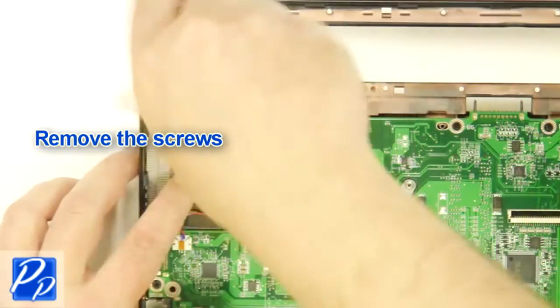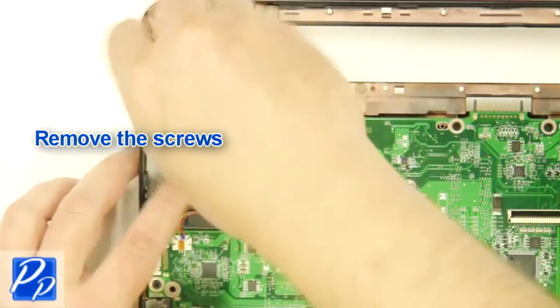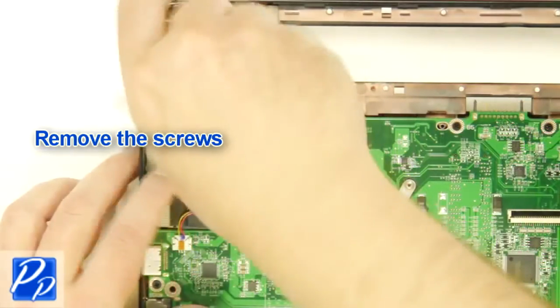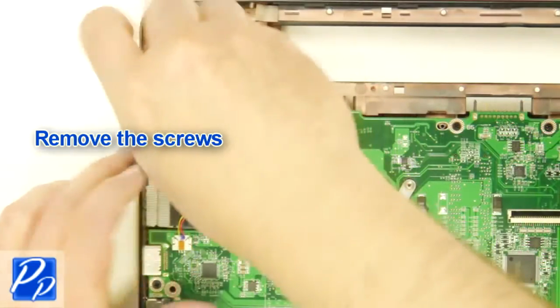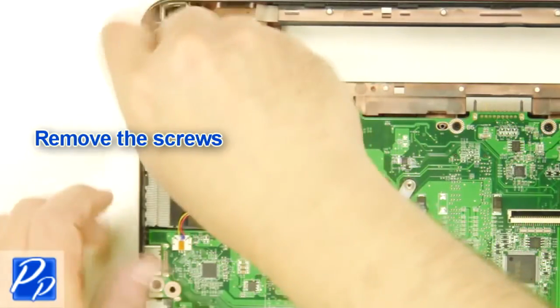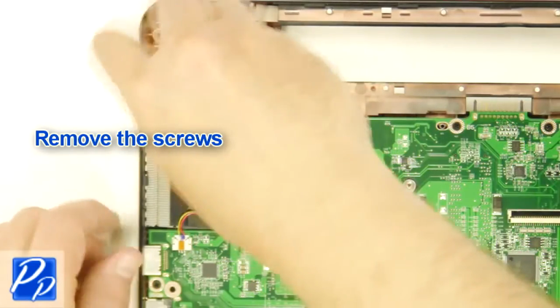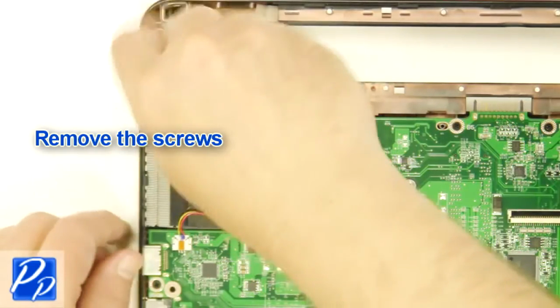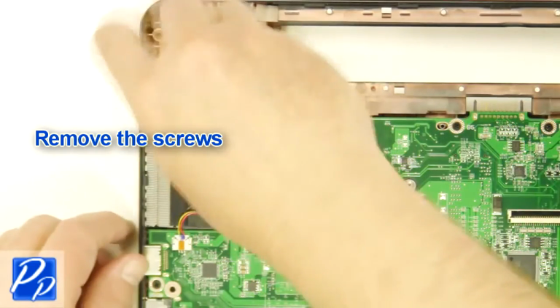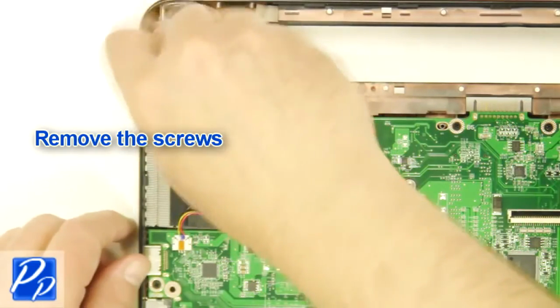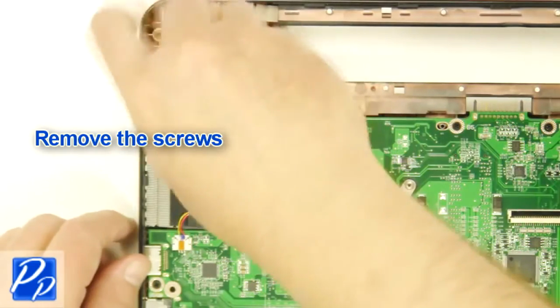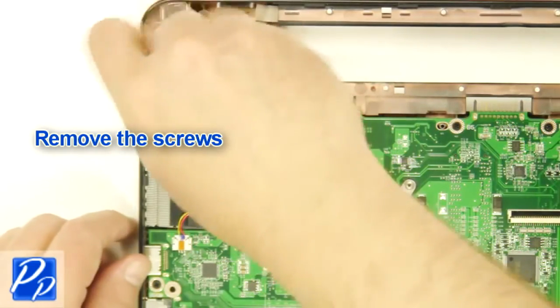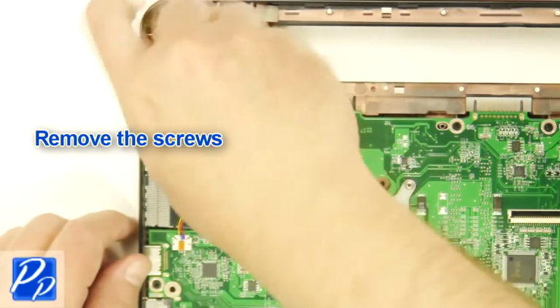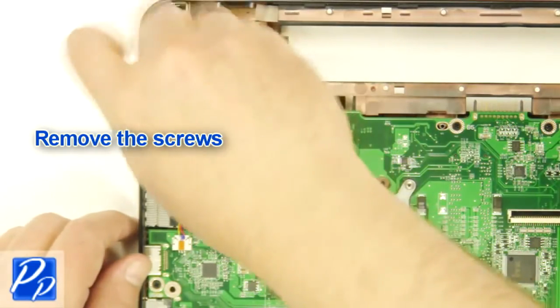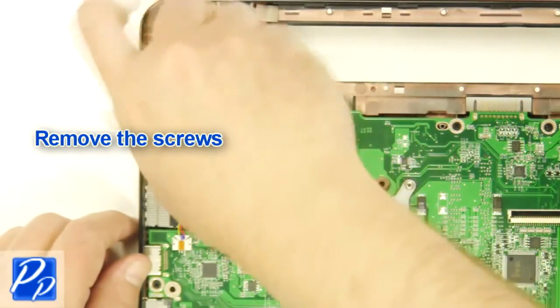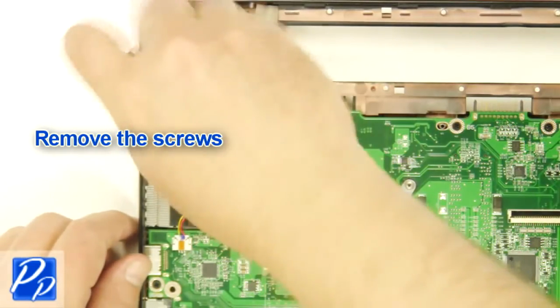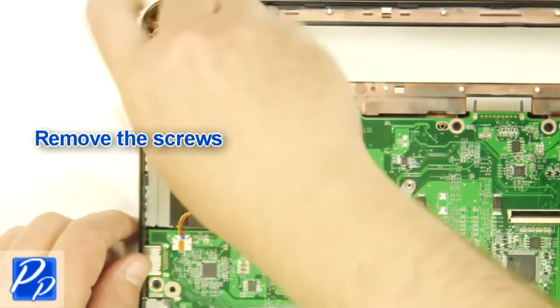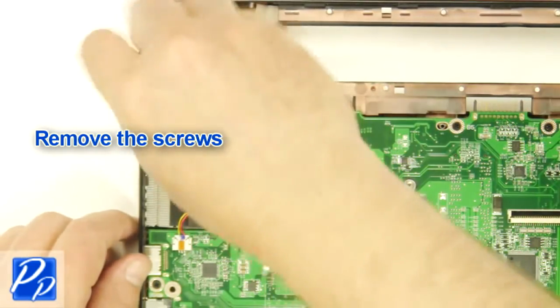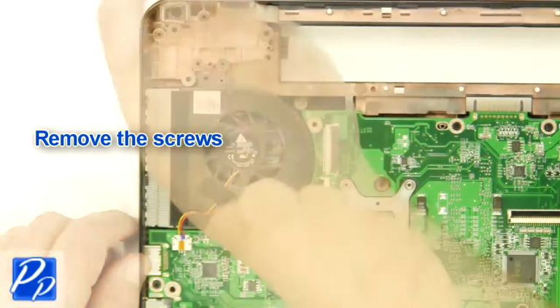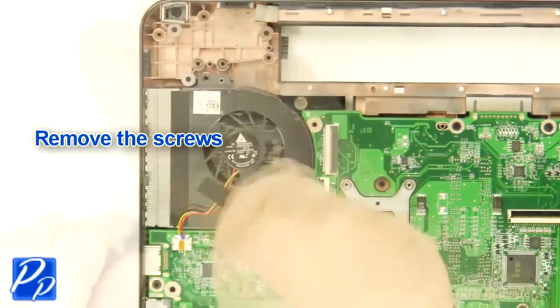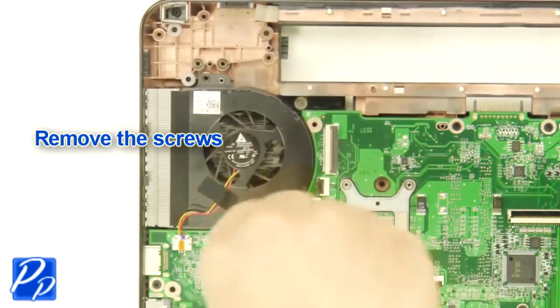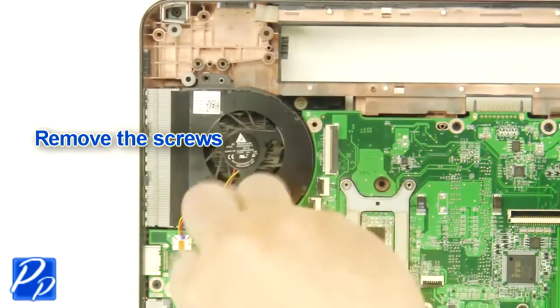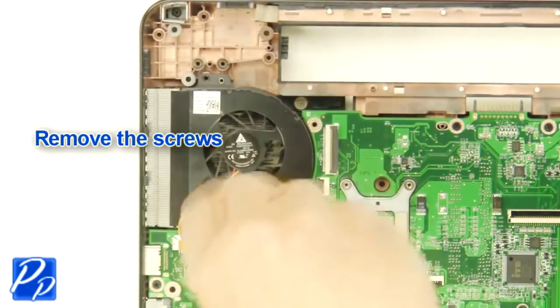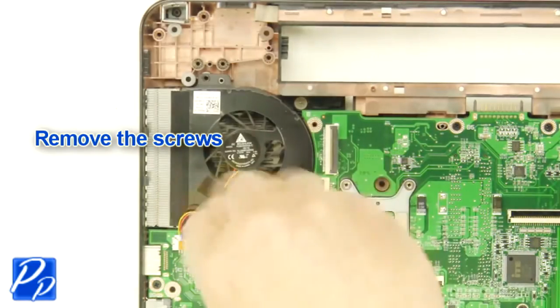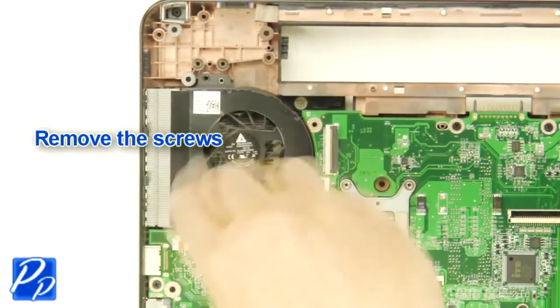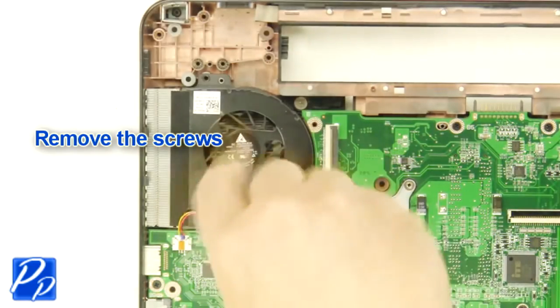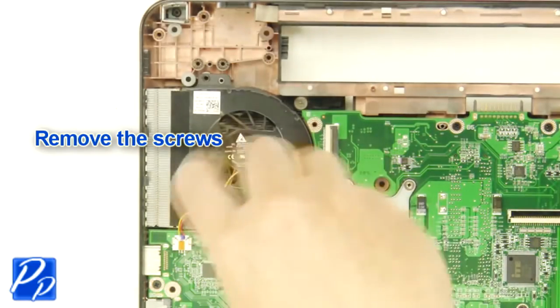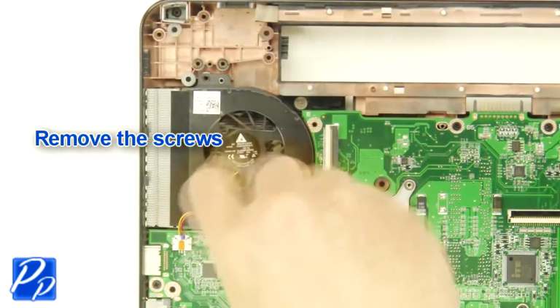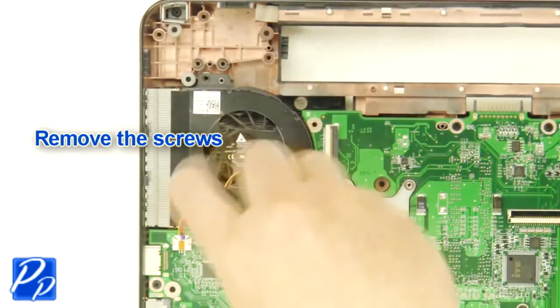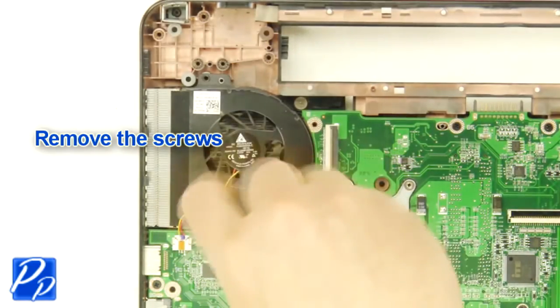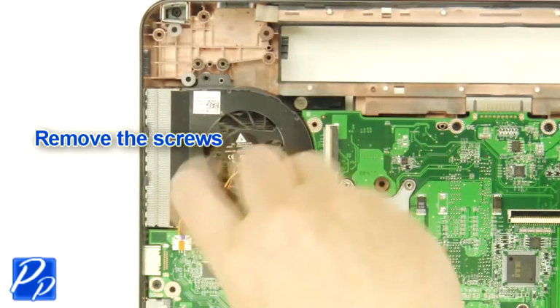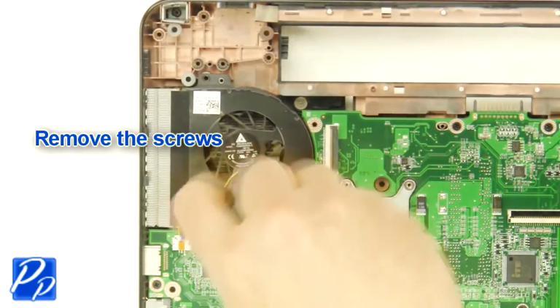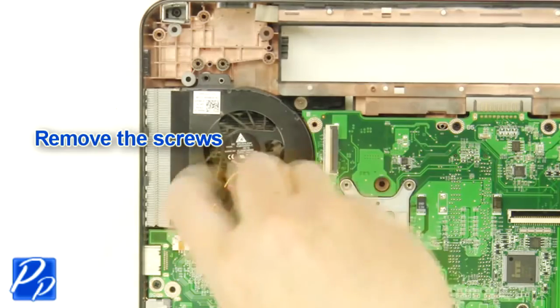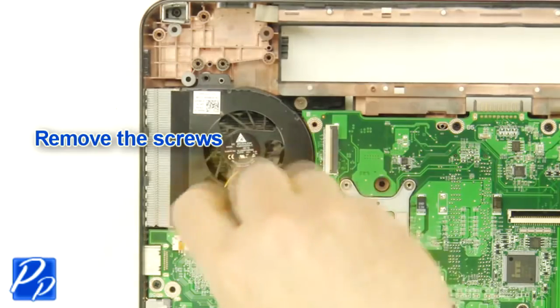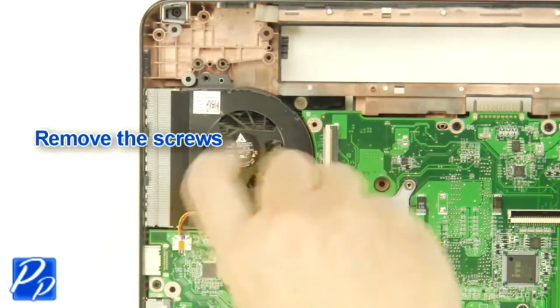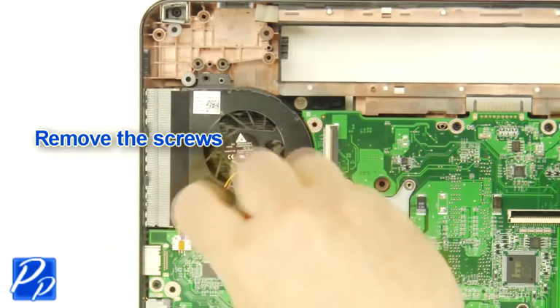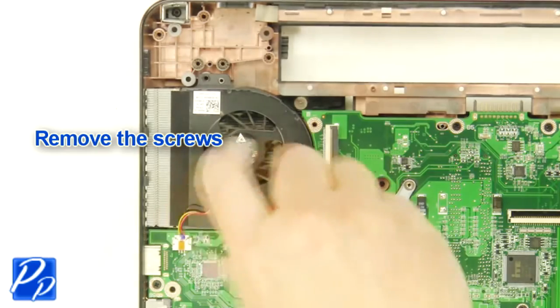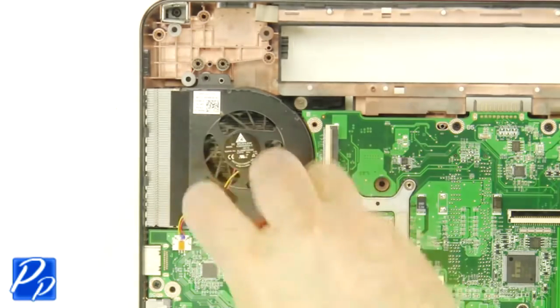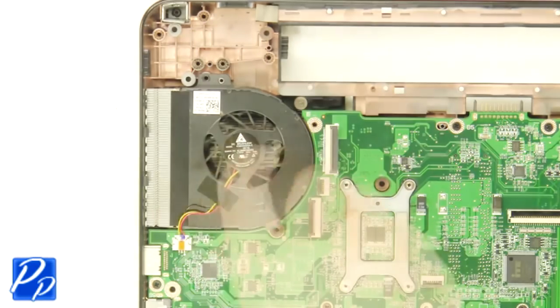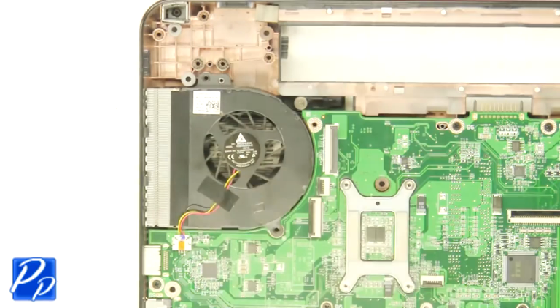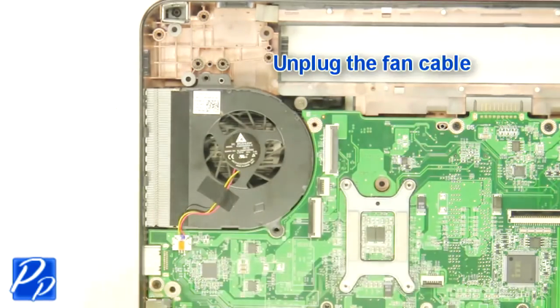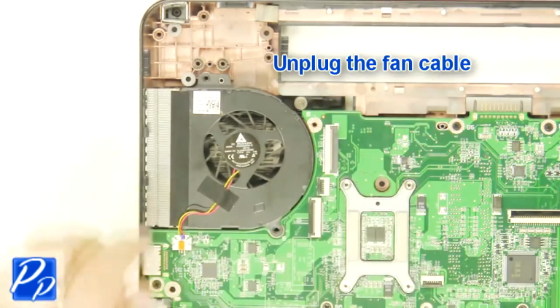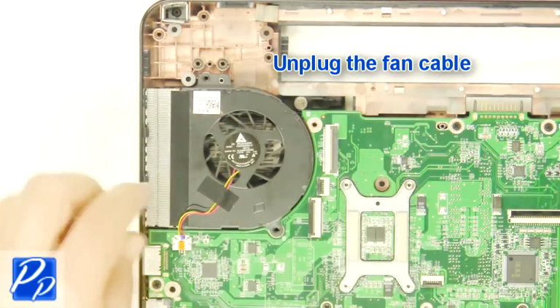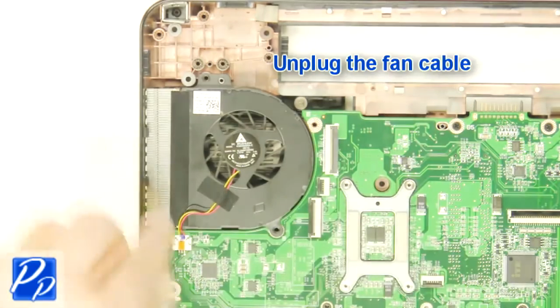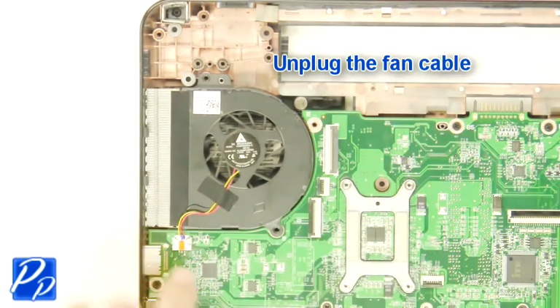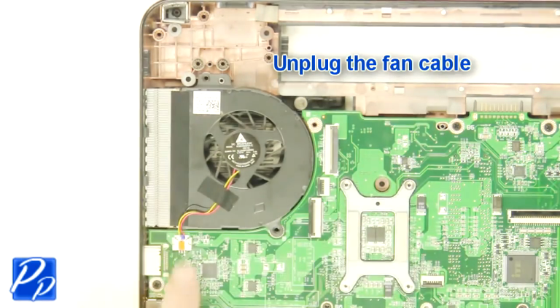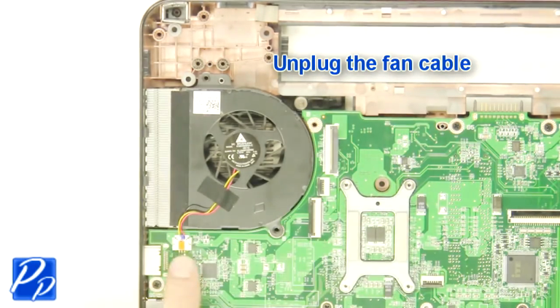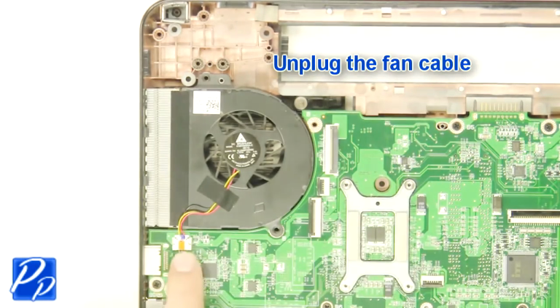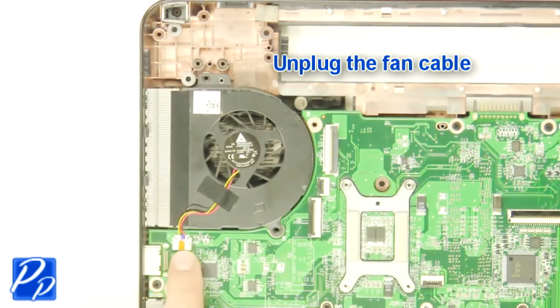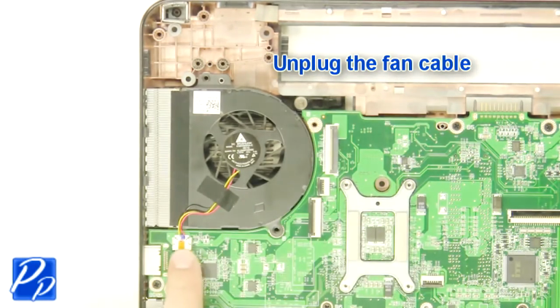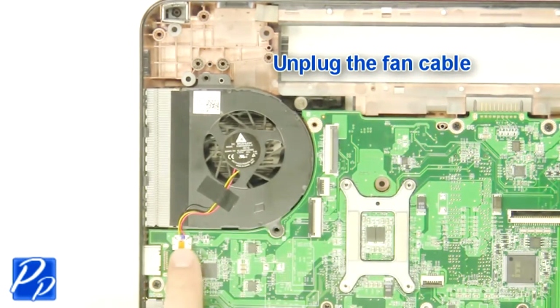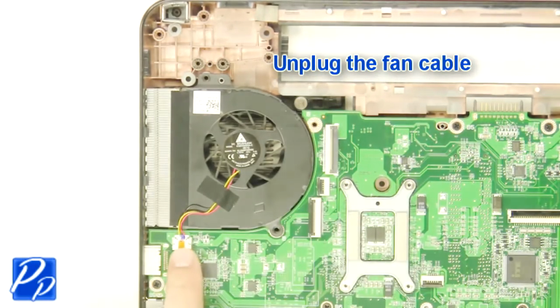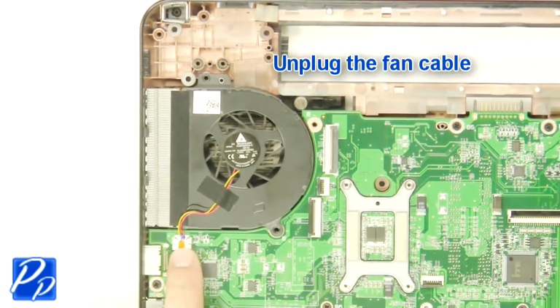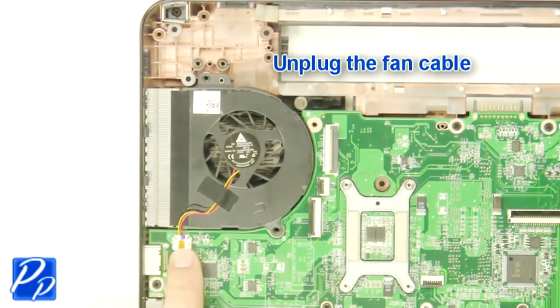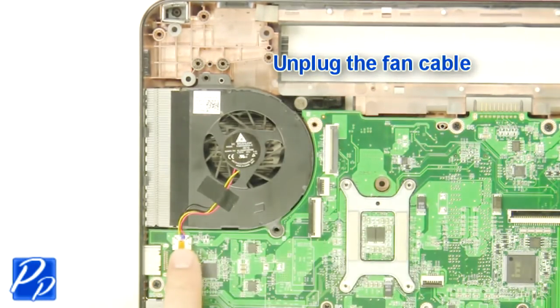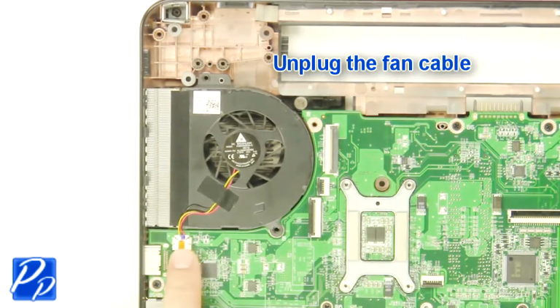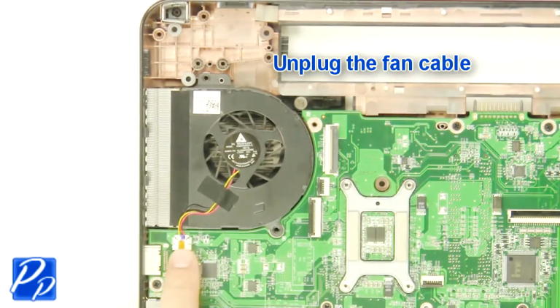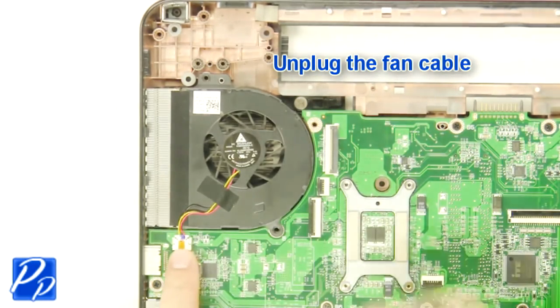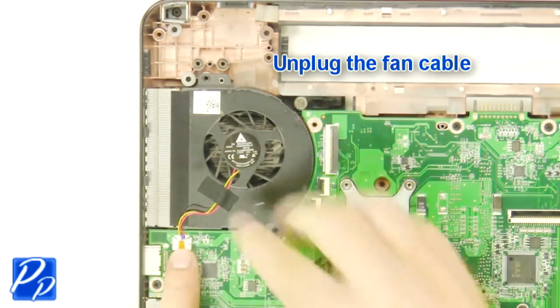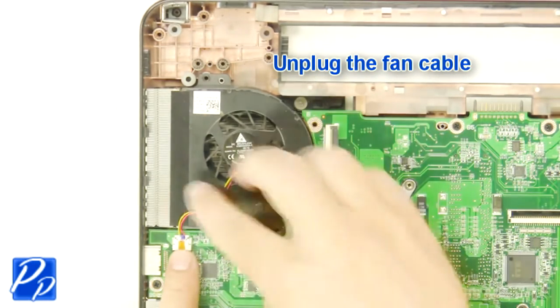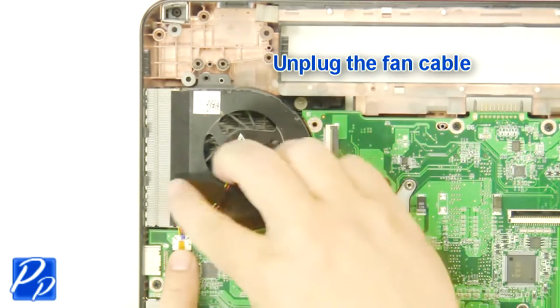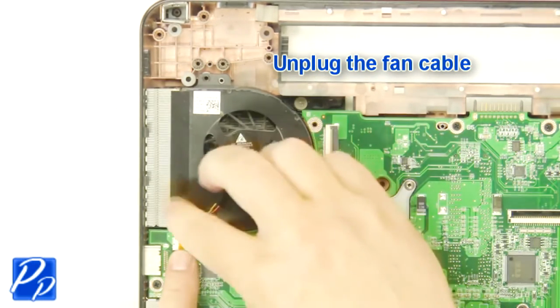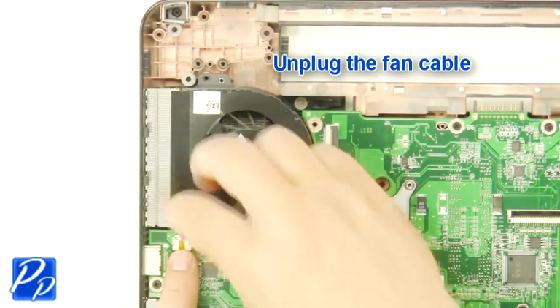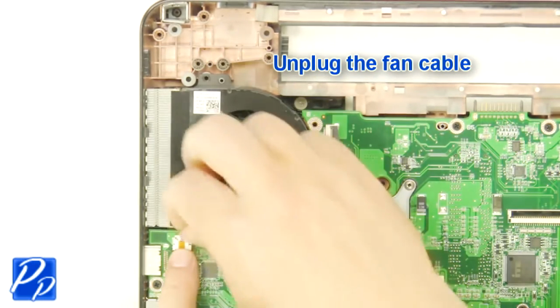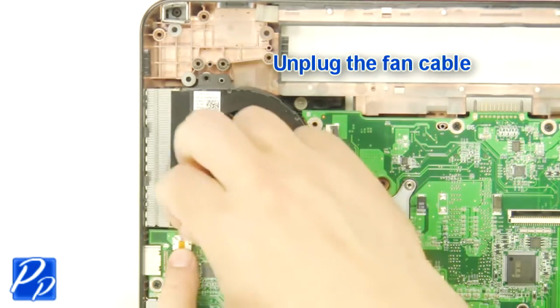Next, unscrew the fan. Then unplug and remove the fan.